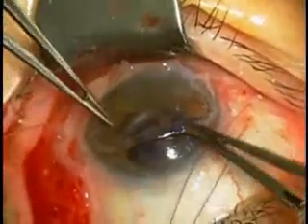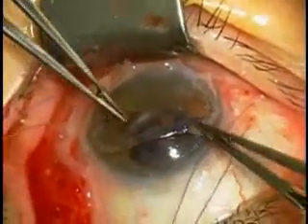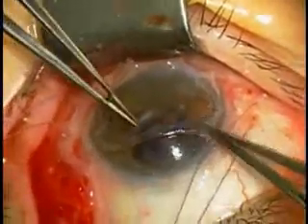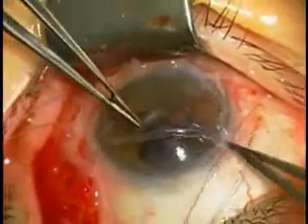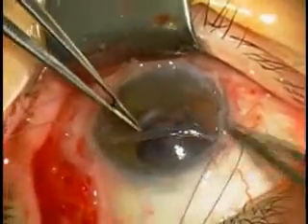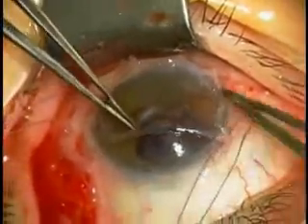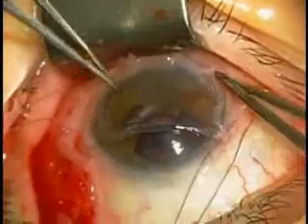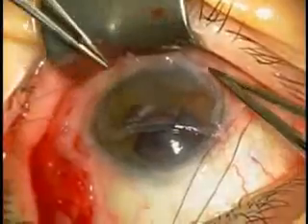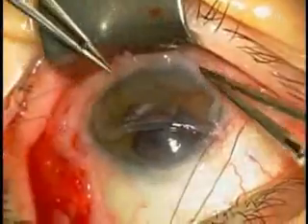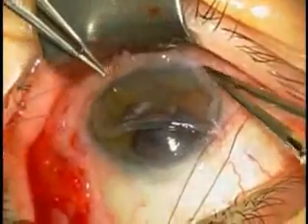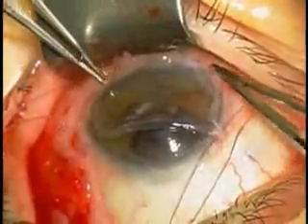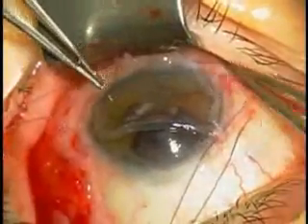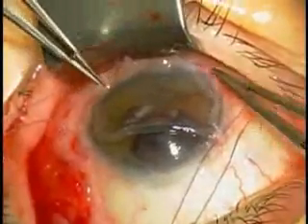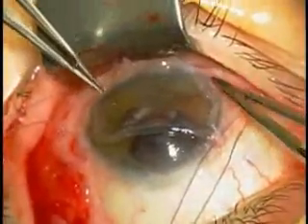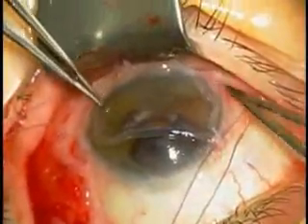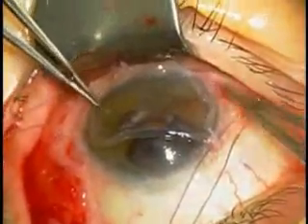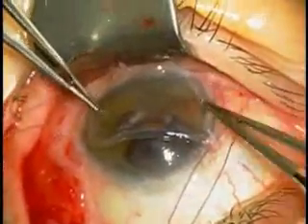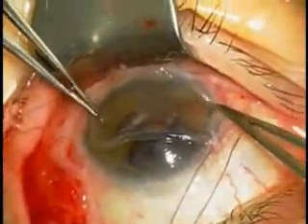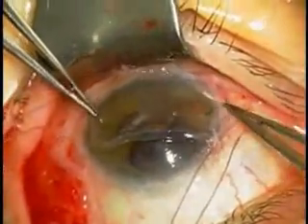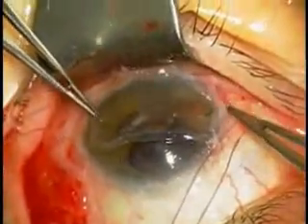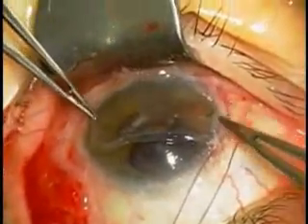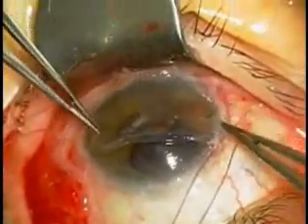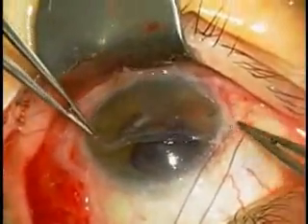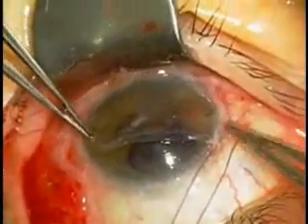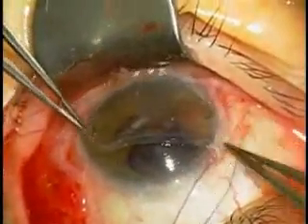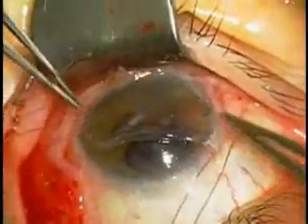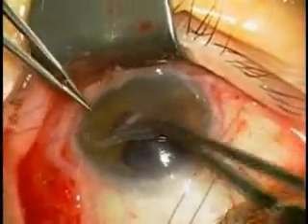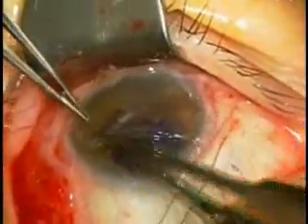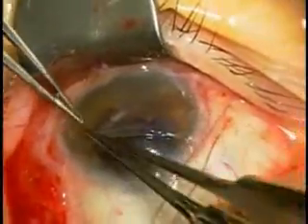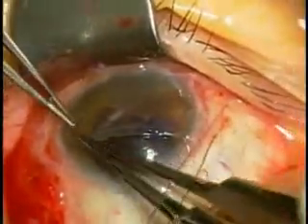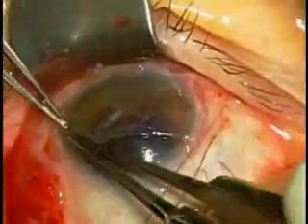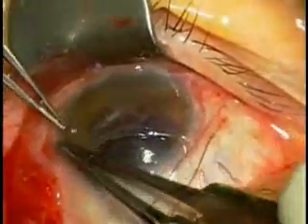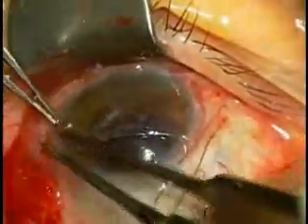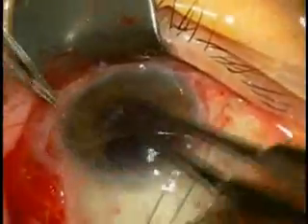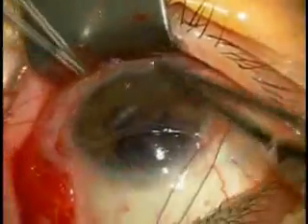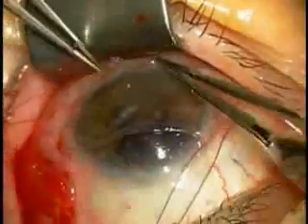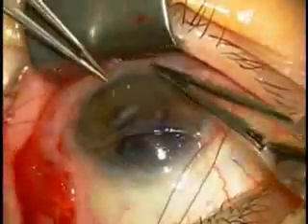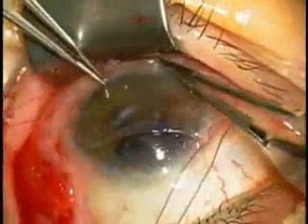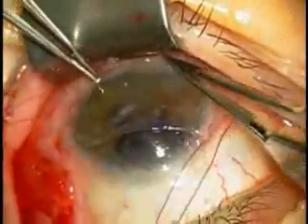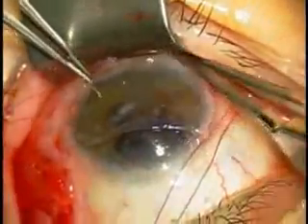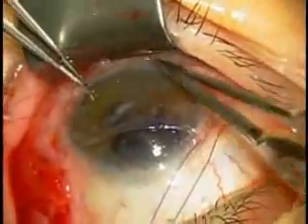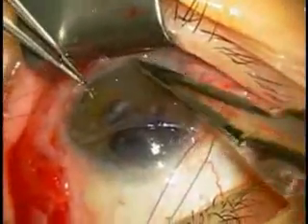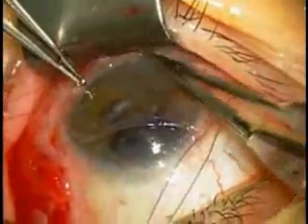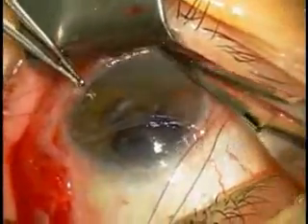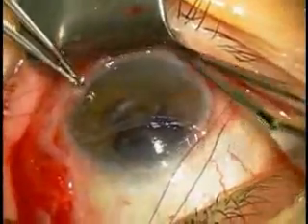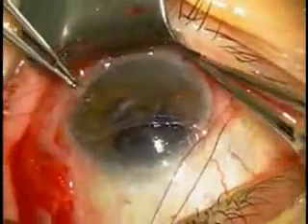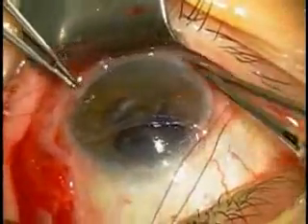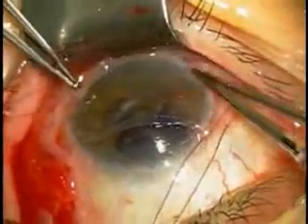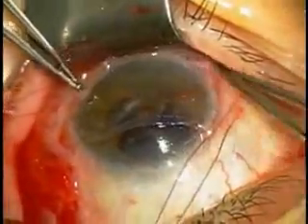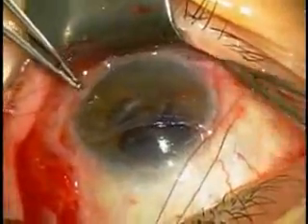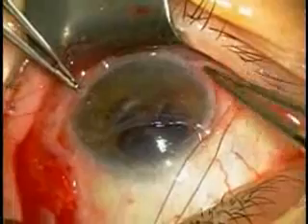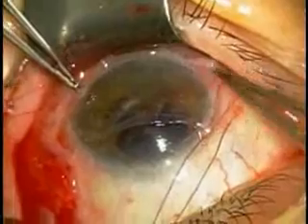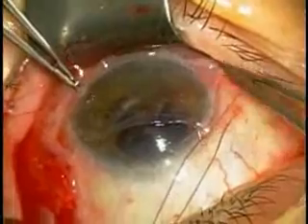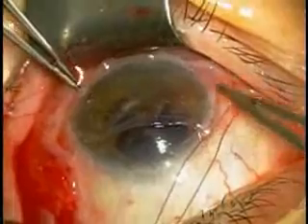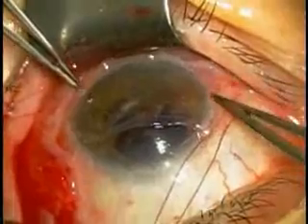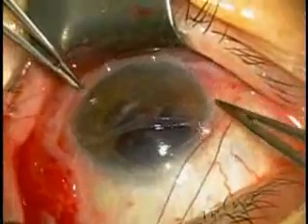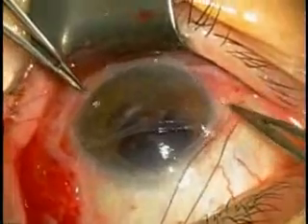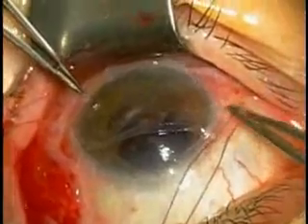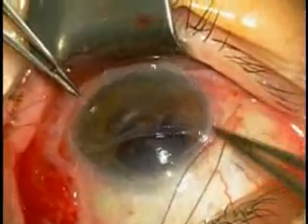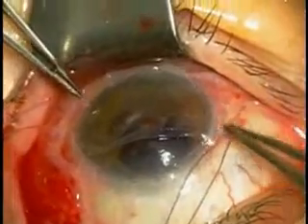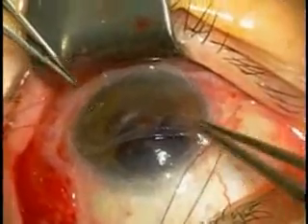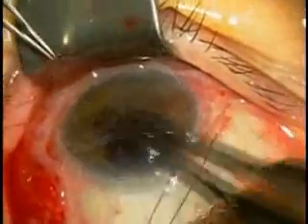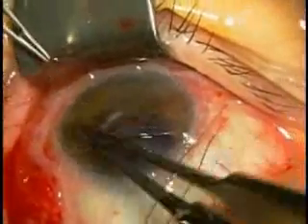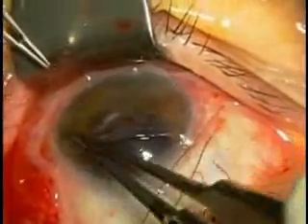The same procedure can be used not only for band keratopathy, but also for any kind of lamellar keratoplasty.